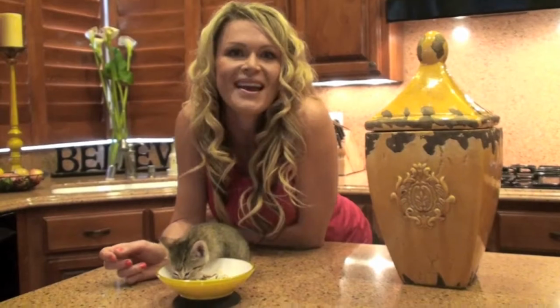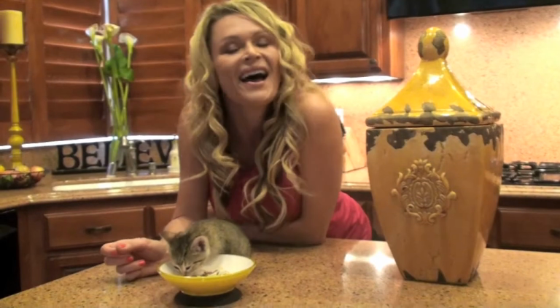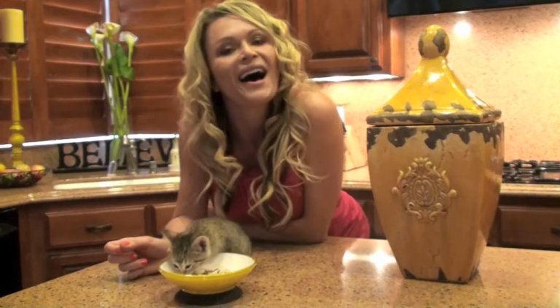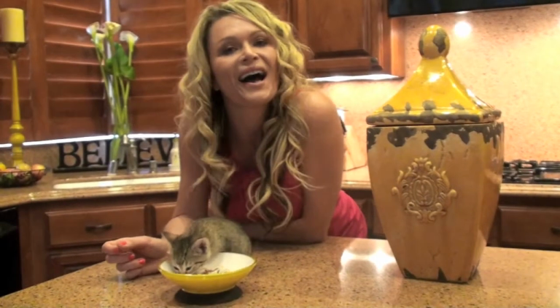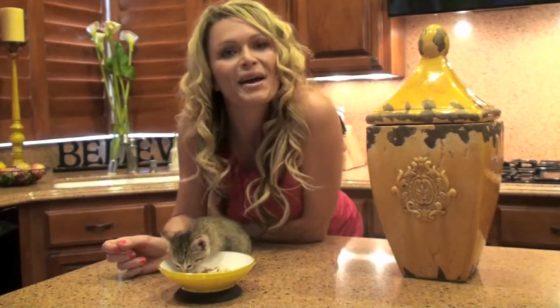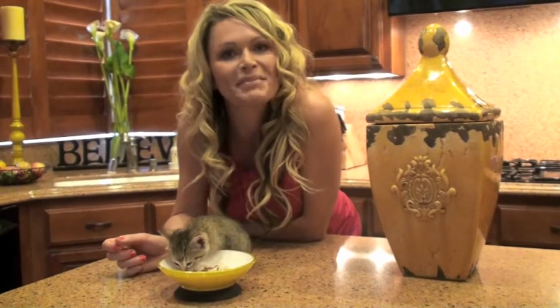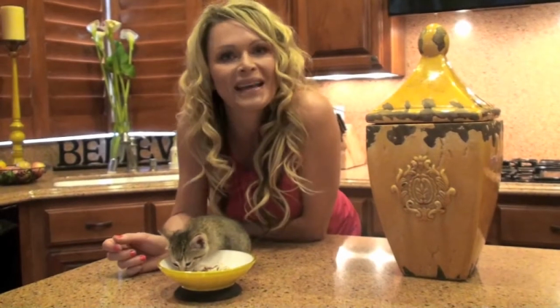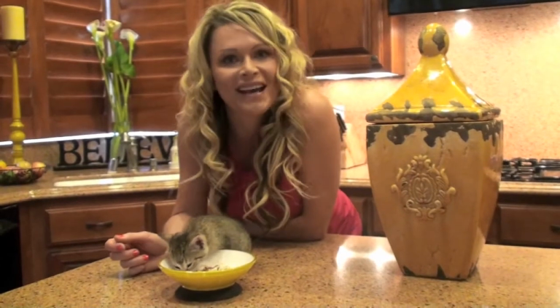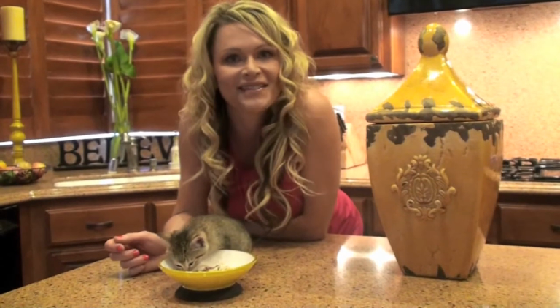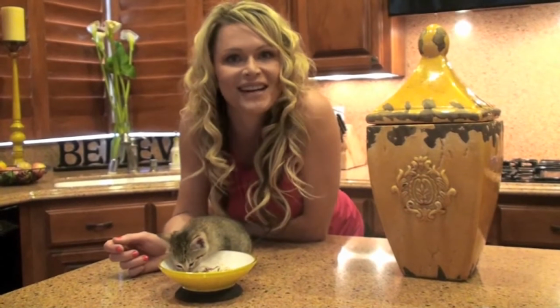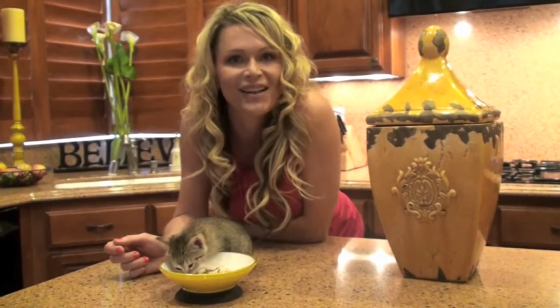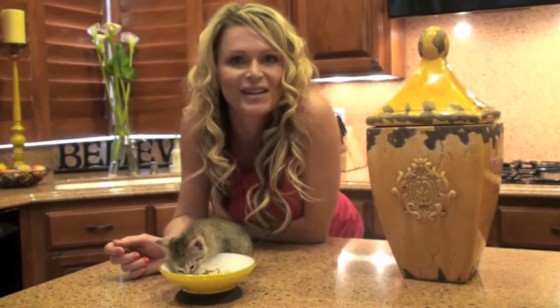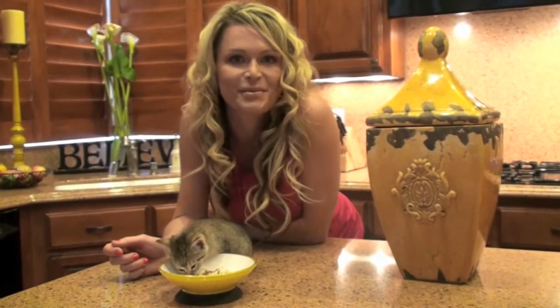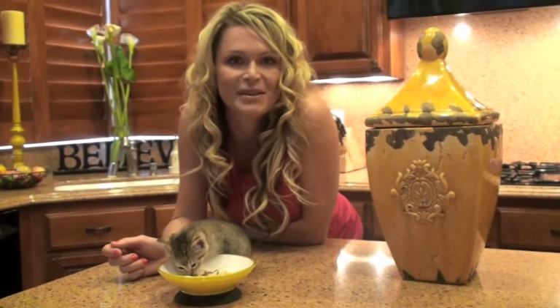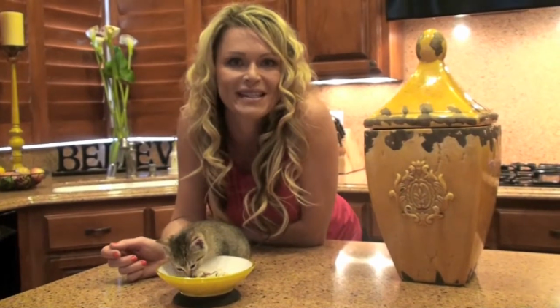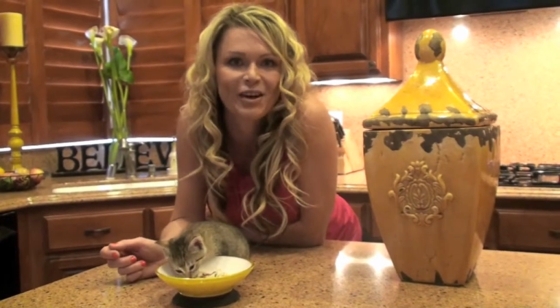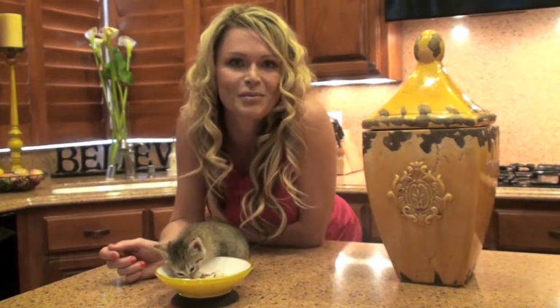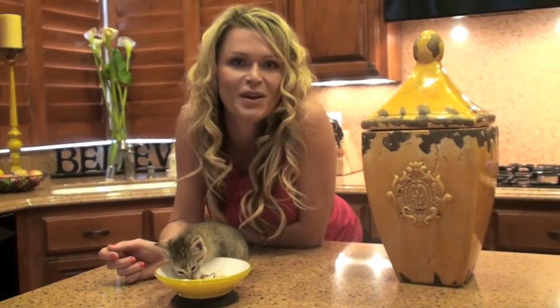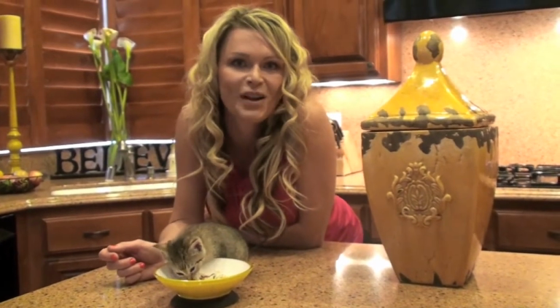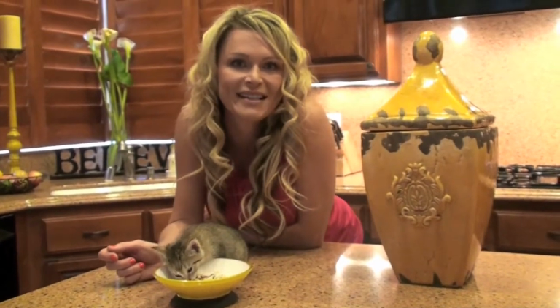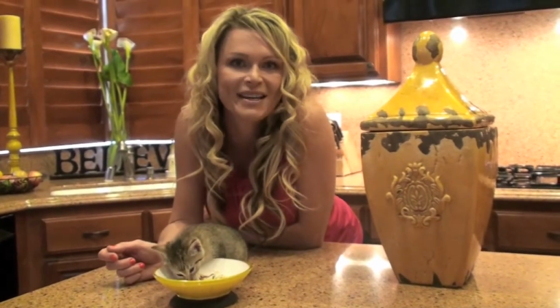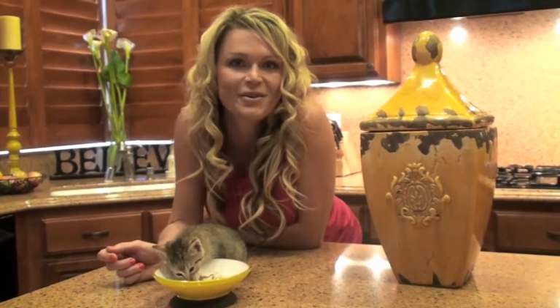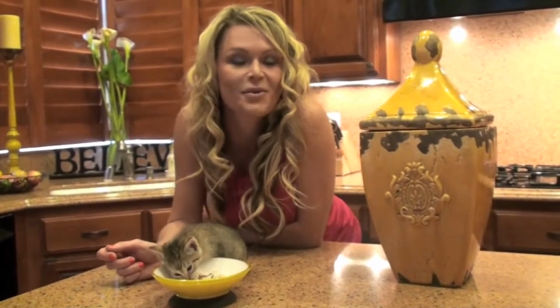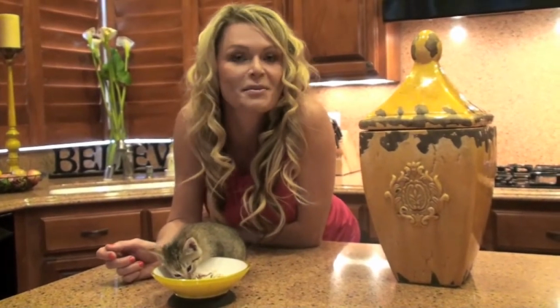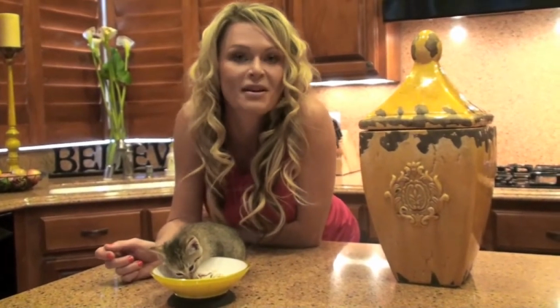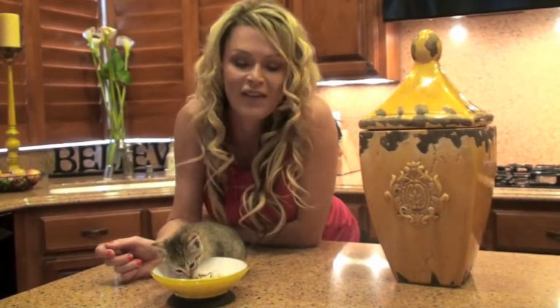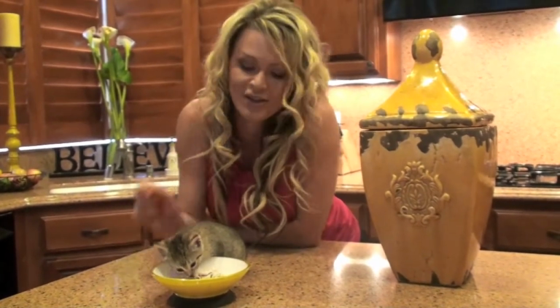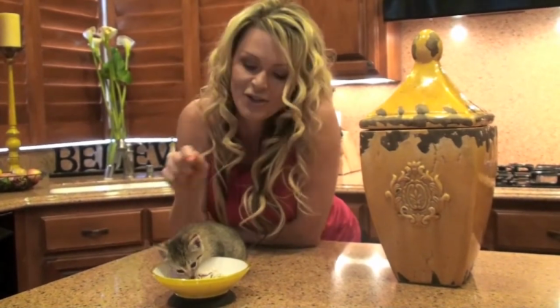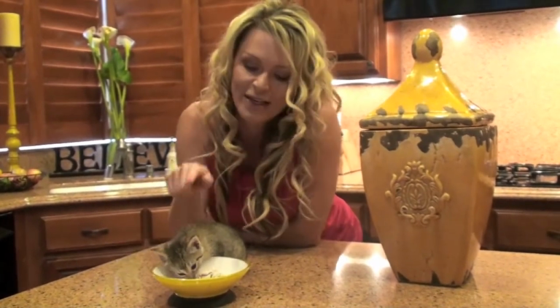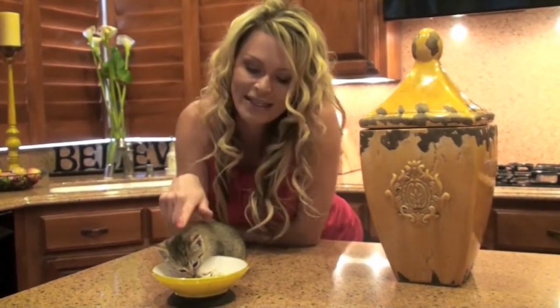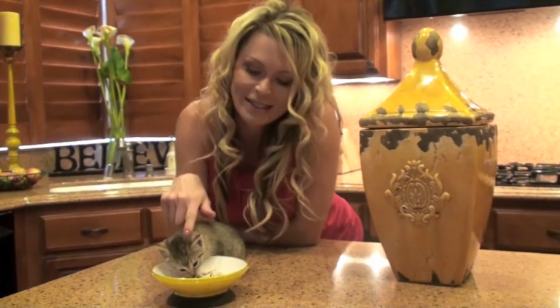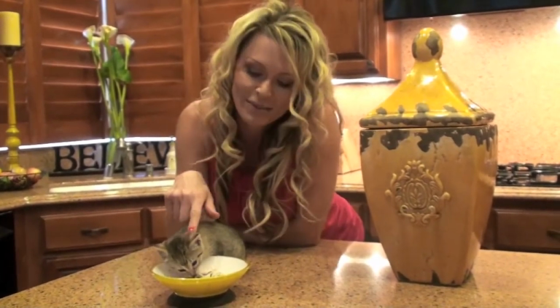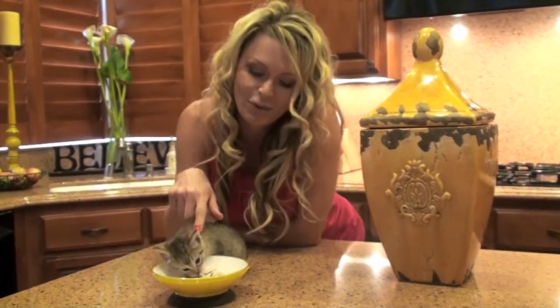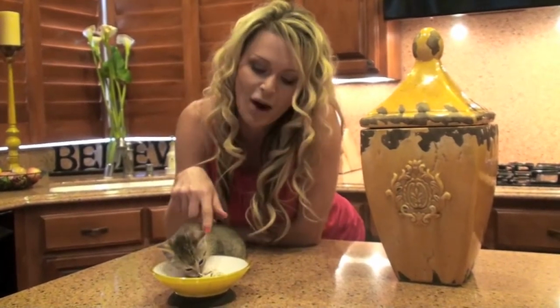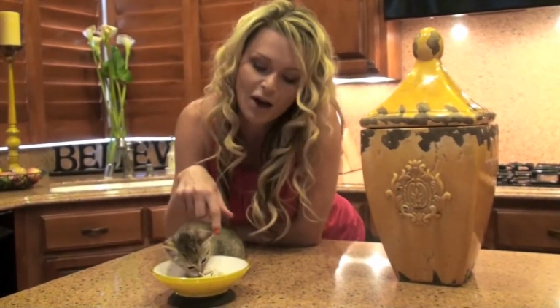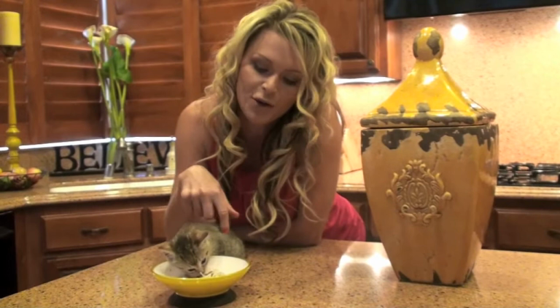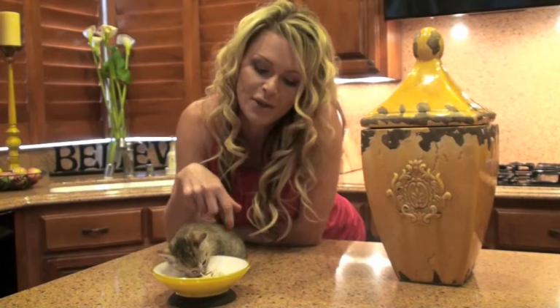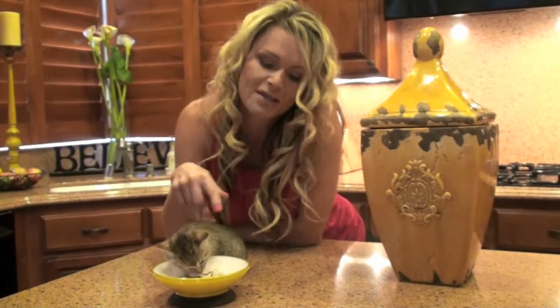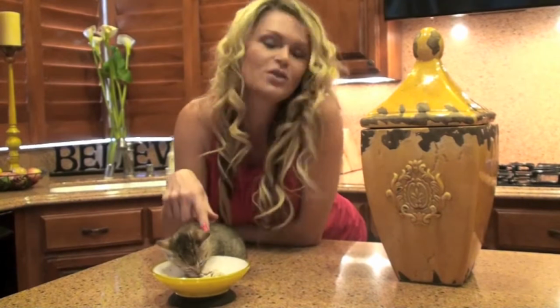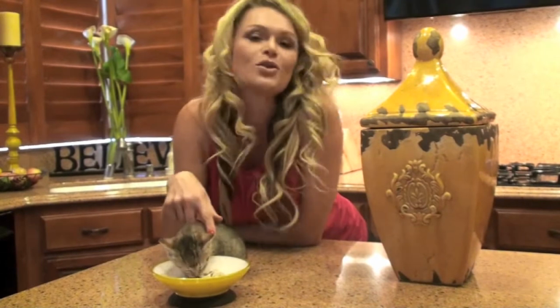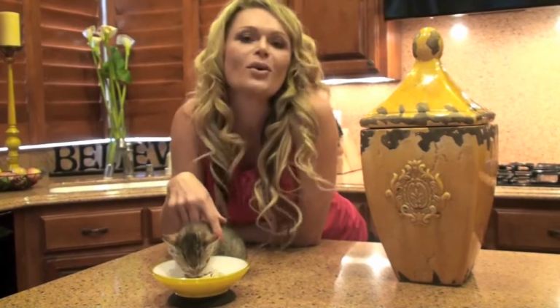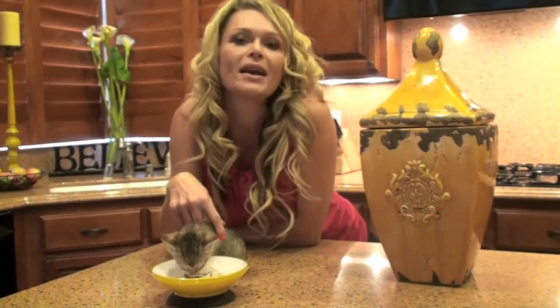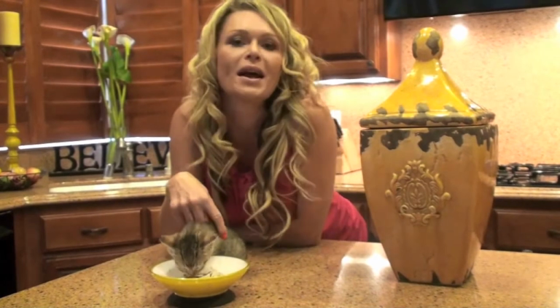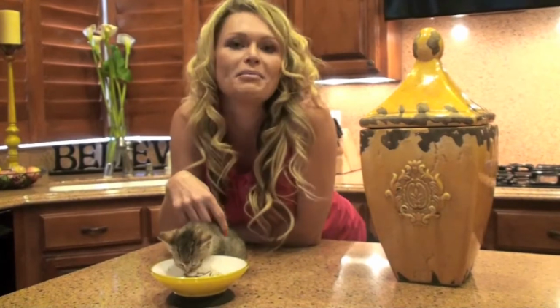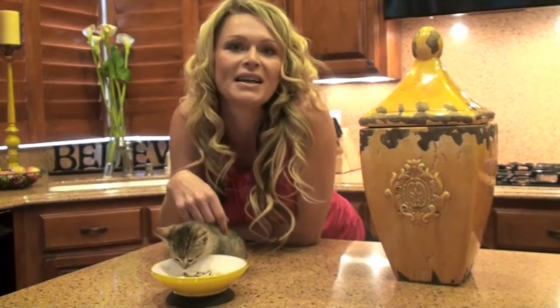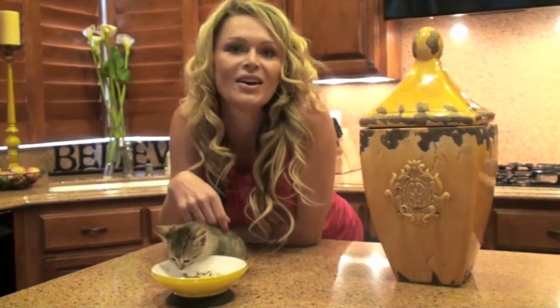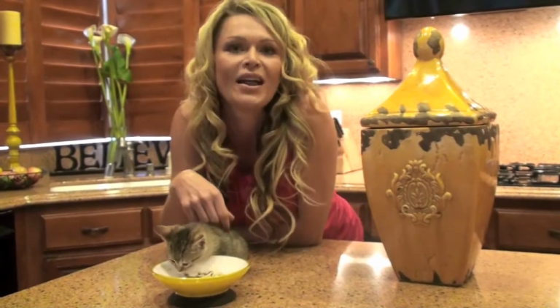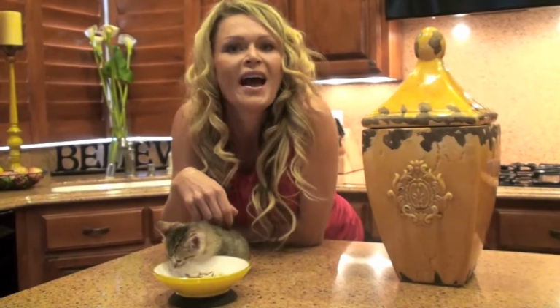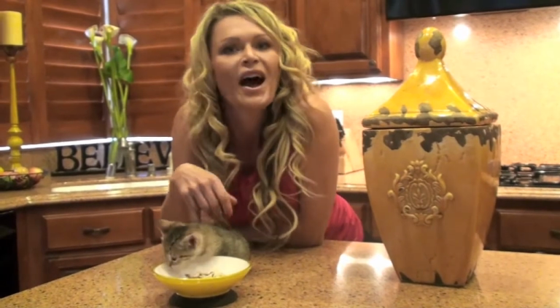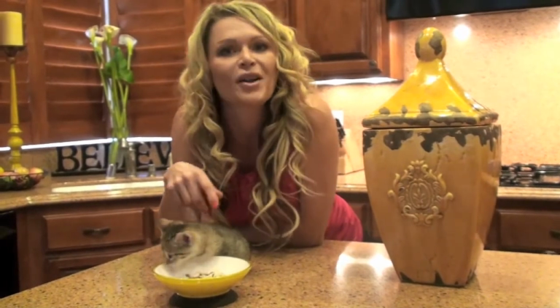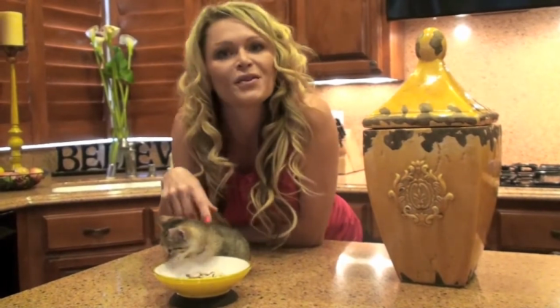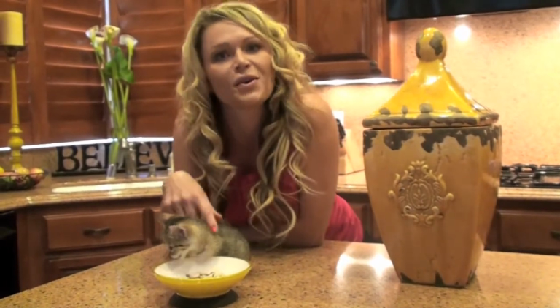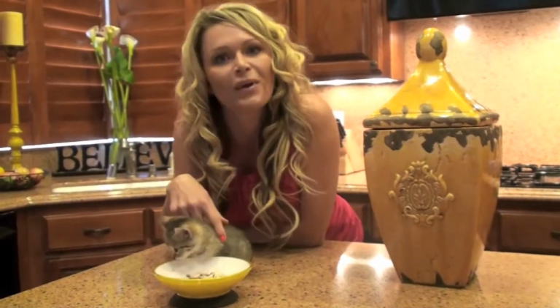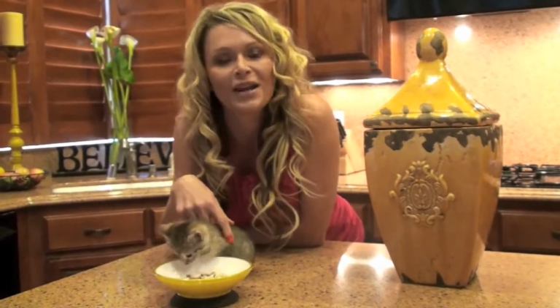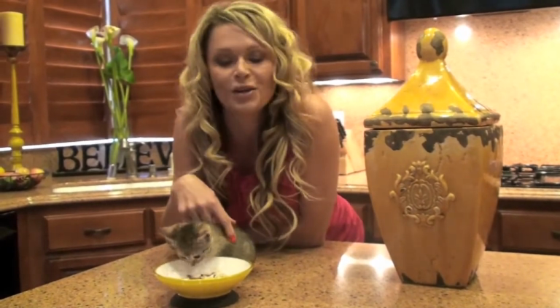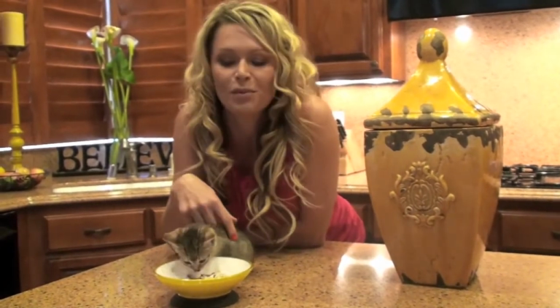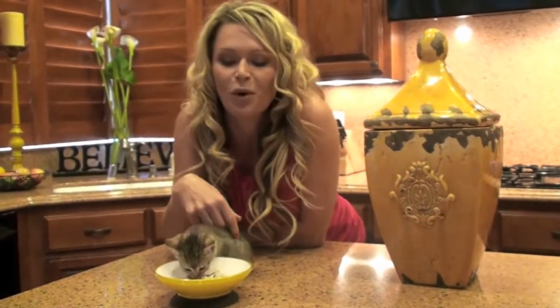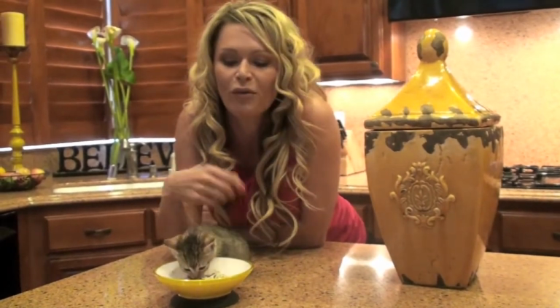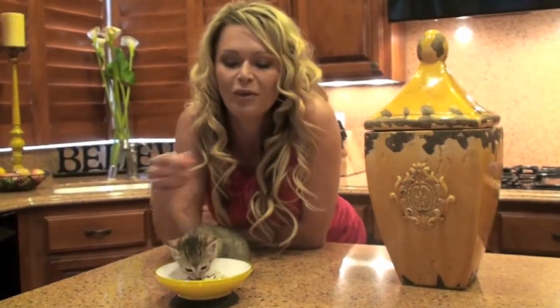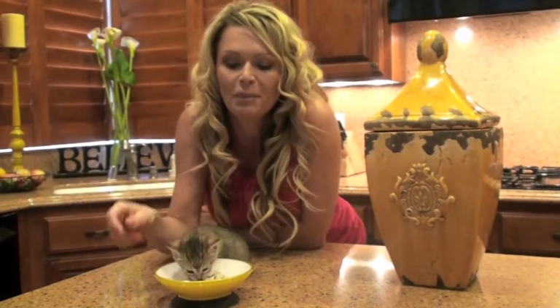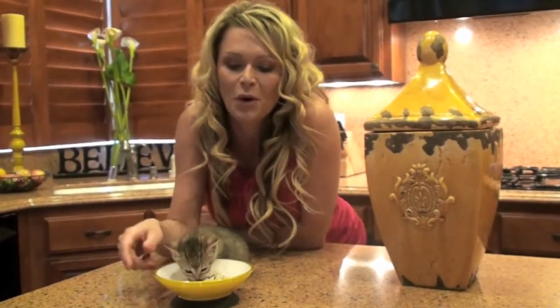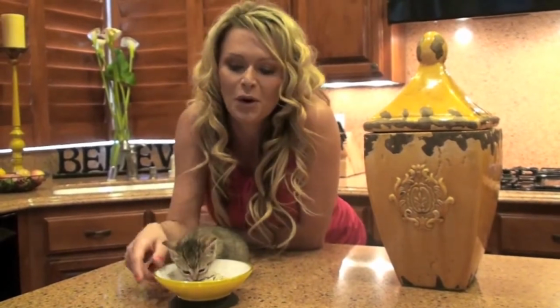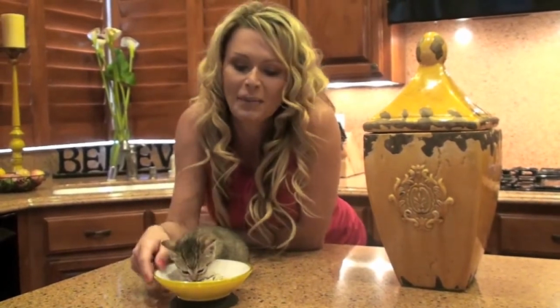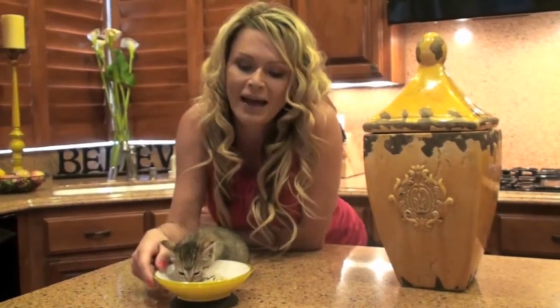Hi, I'm pet lifestyle expert Tierra Binaldi, here with one of my foster kittens, Brock, who is enjoying a meal out of a great new bowl from Moda Pet.